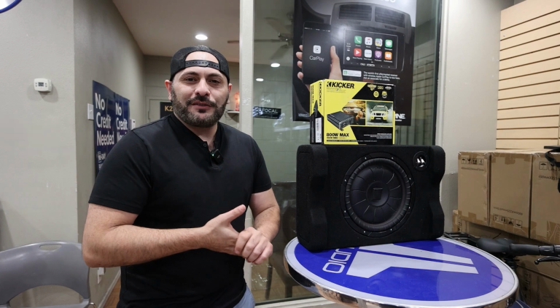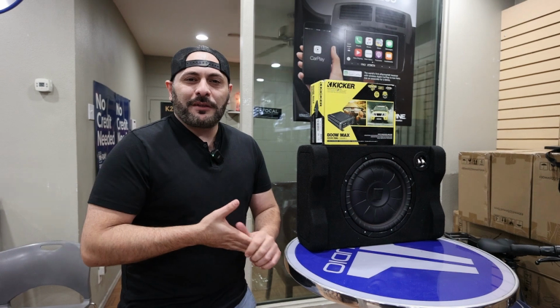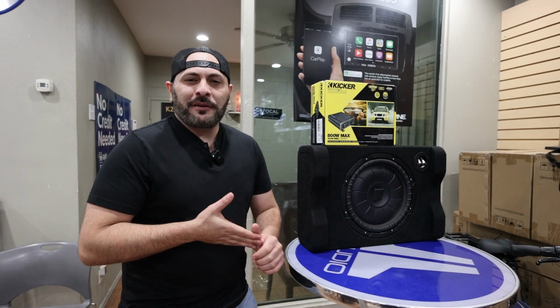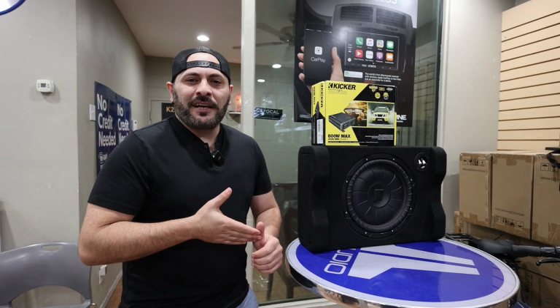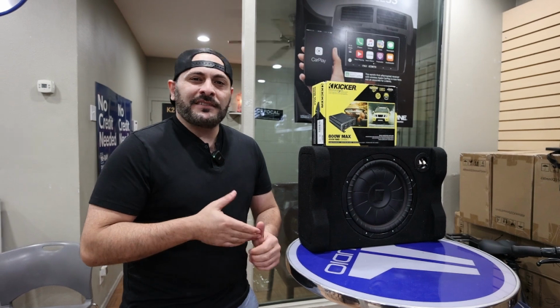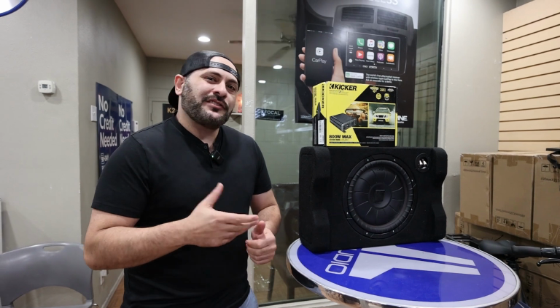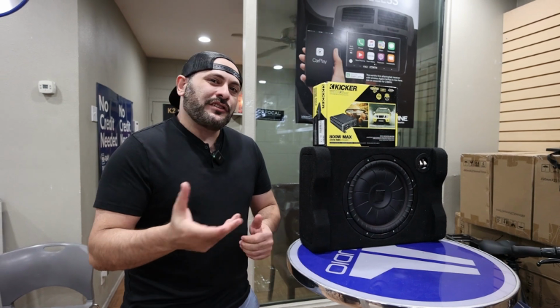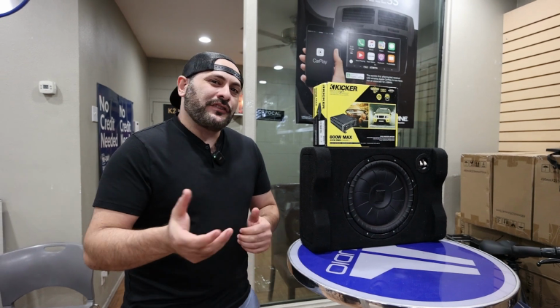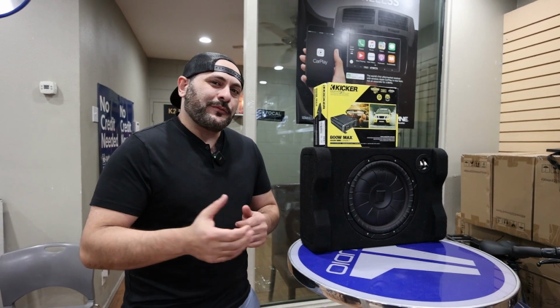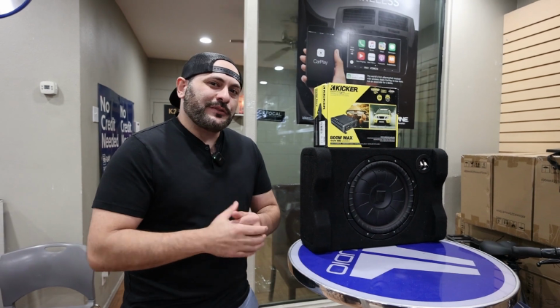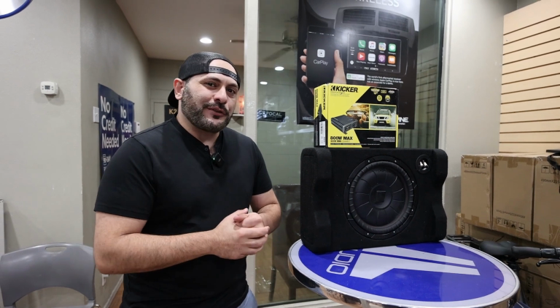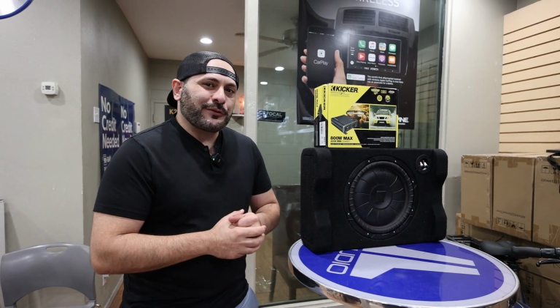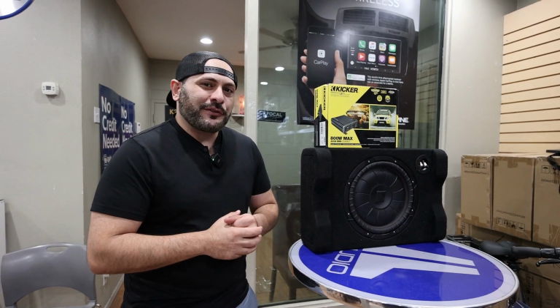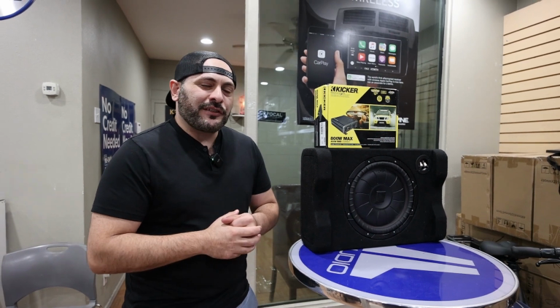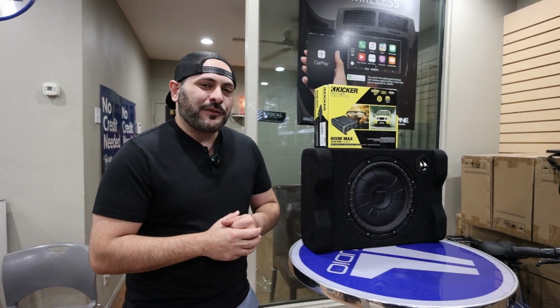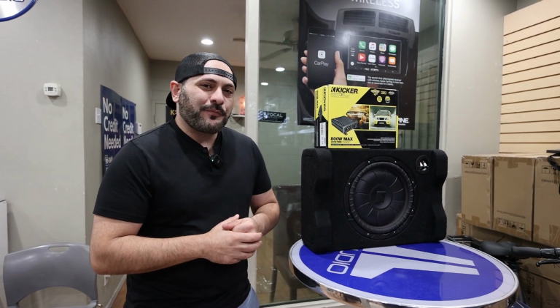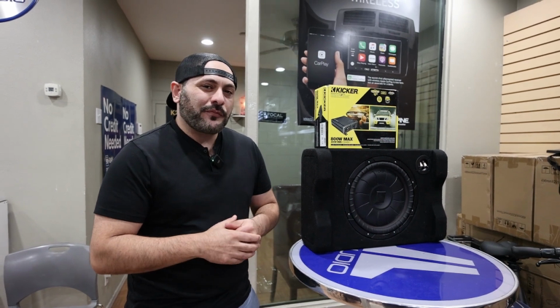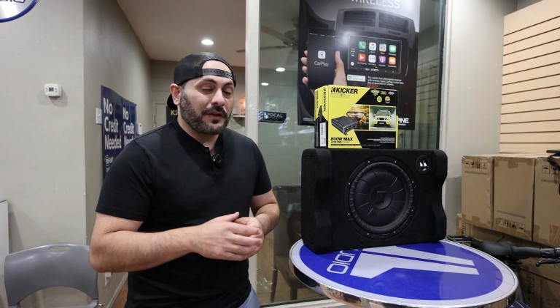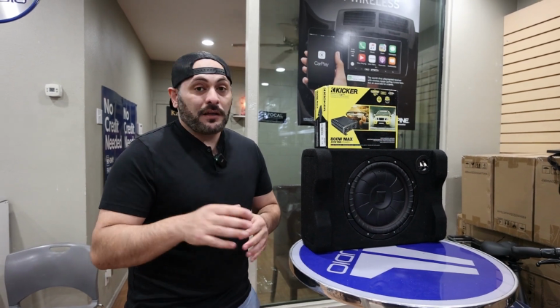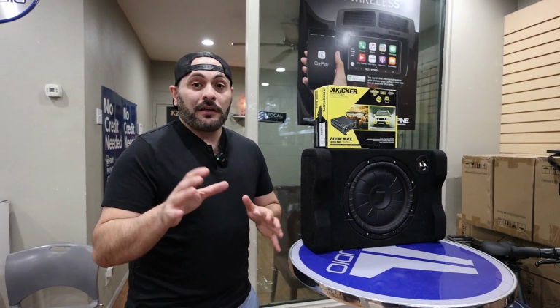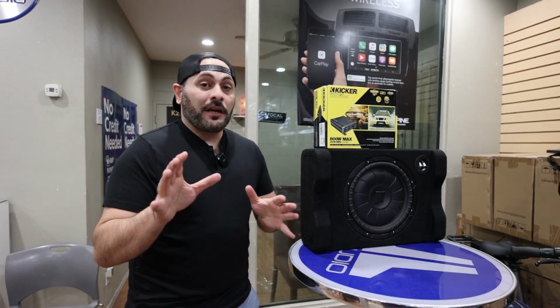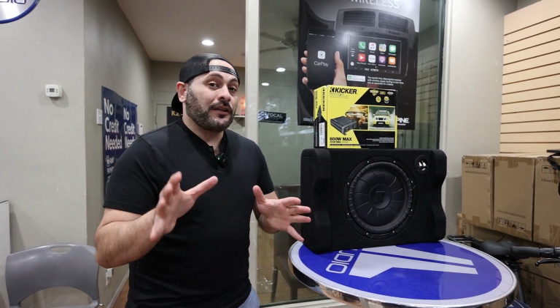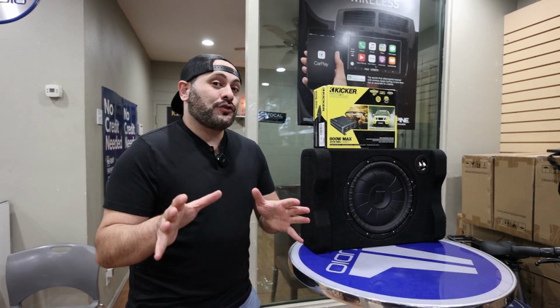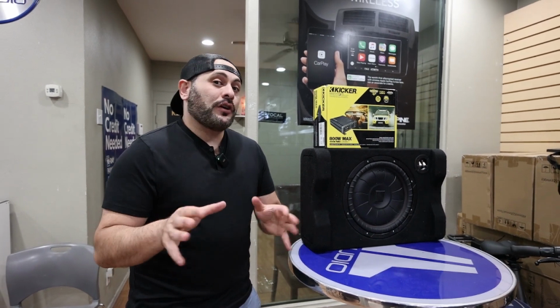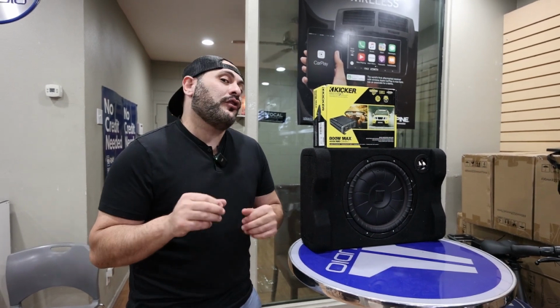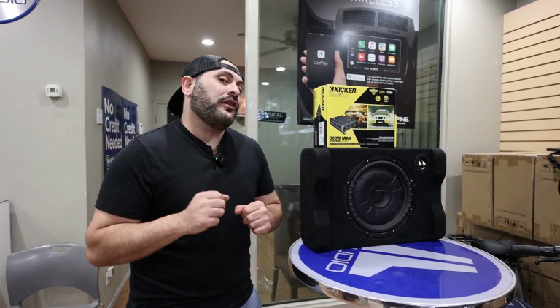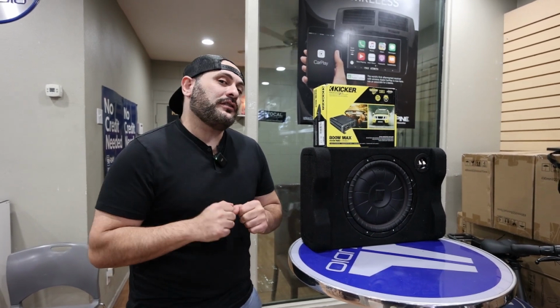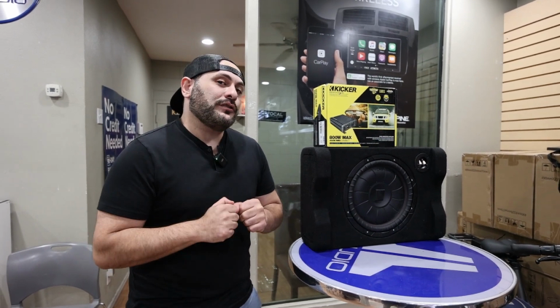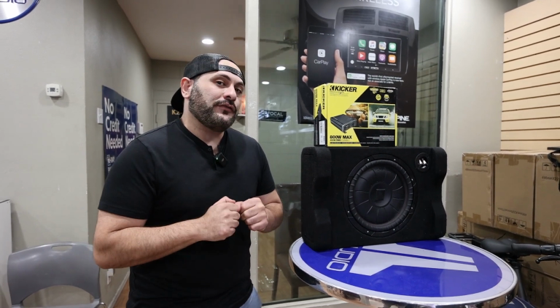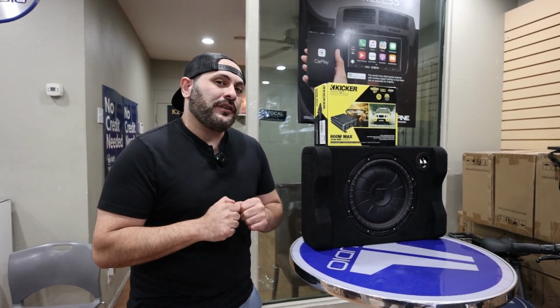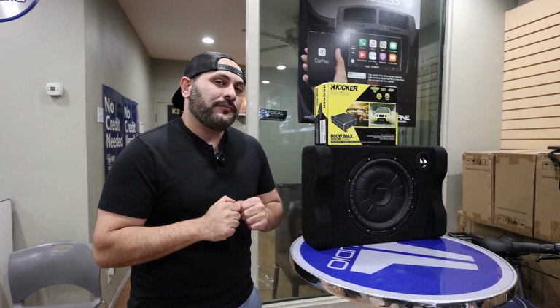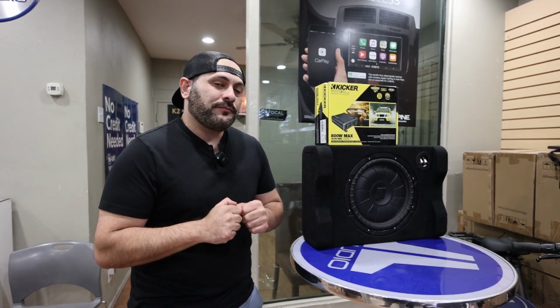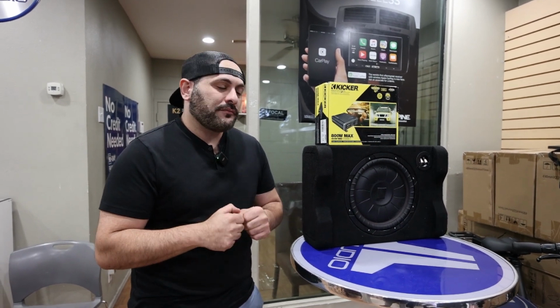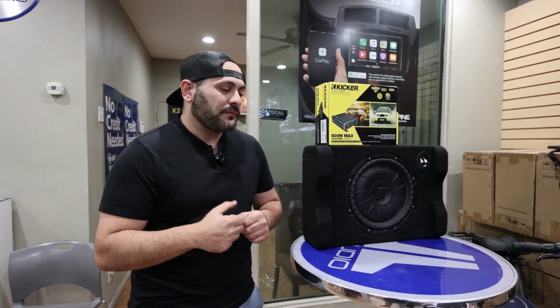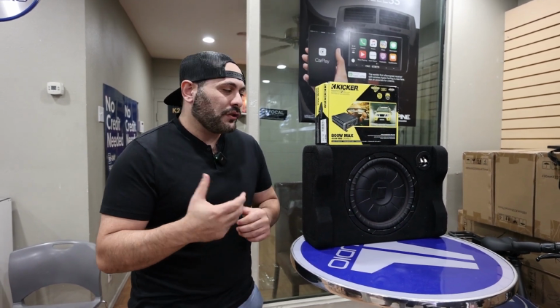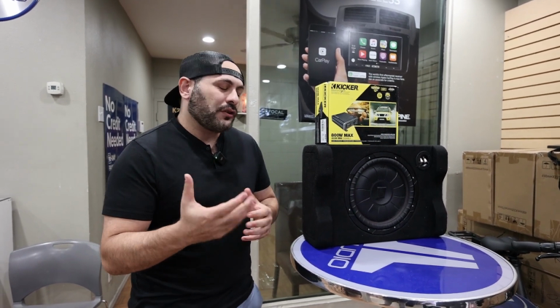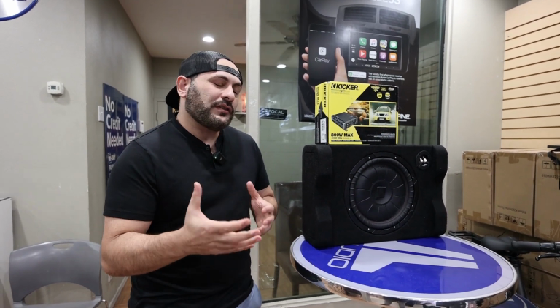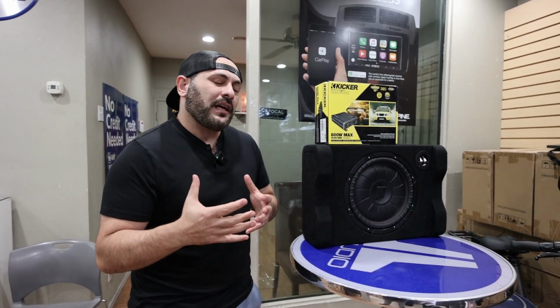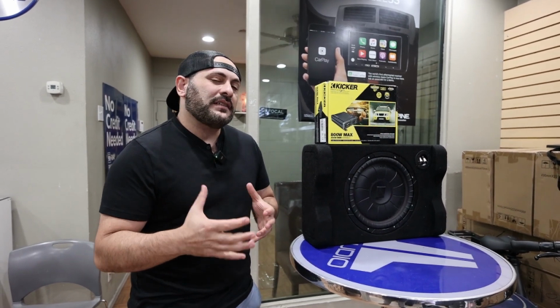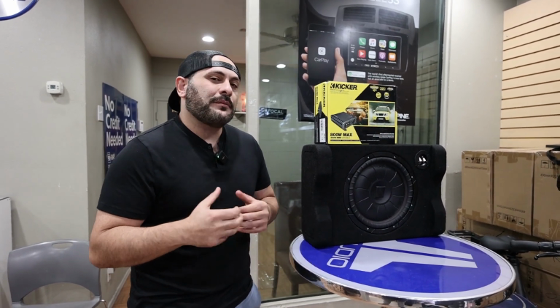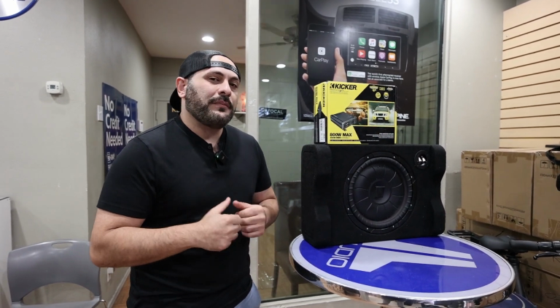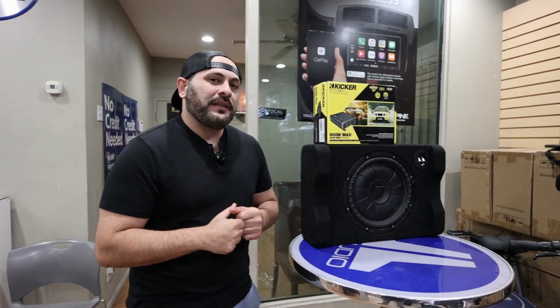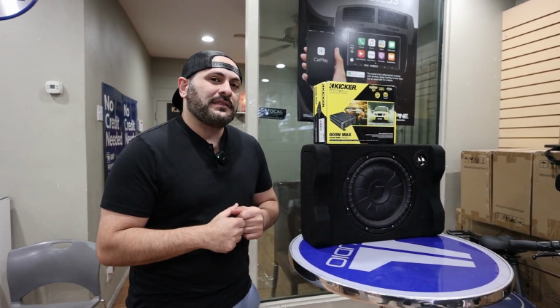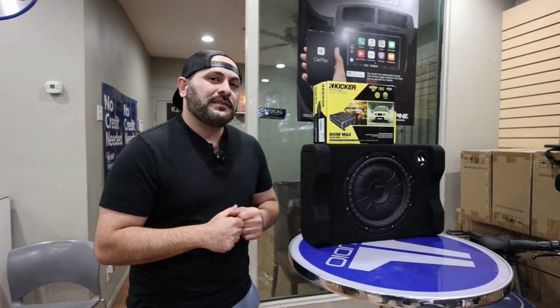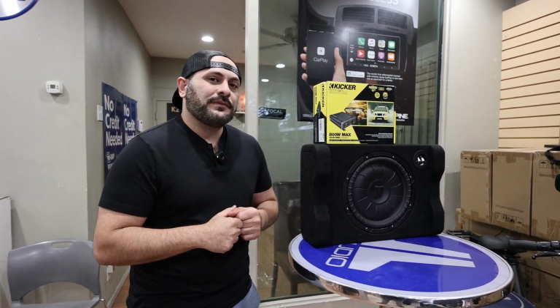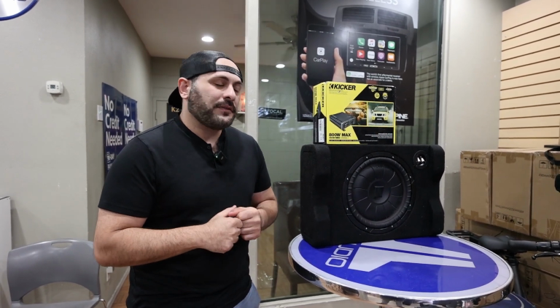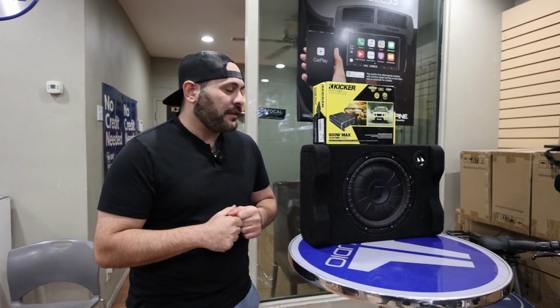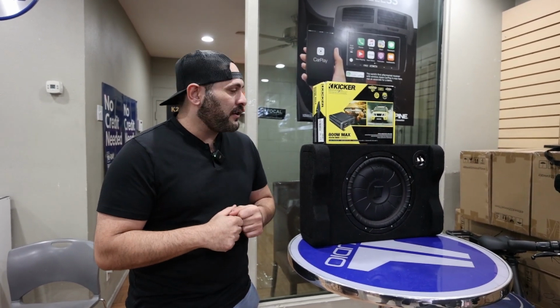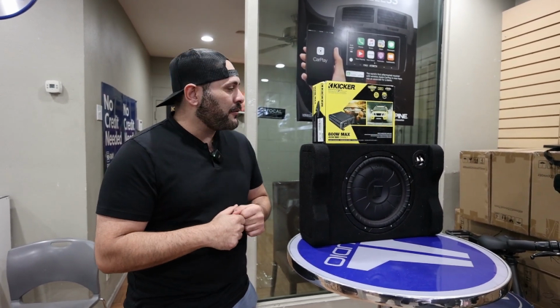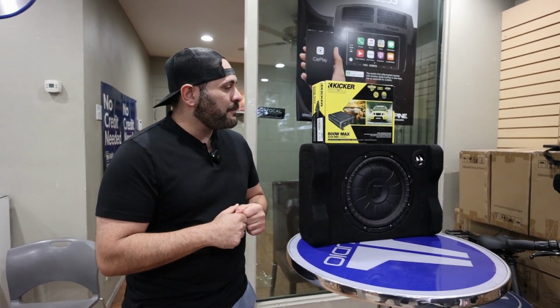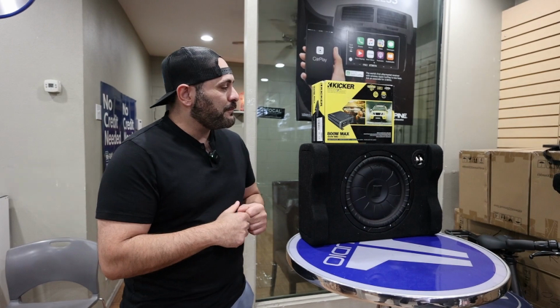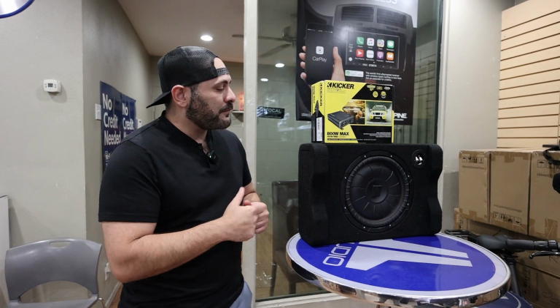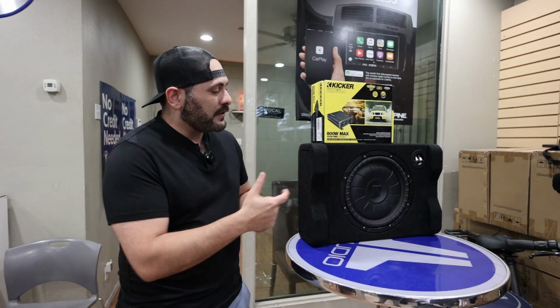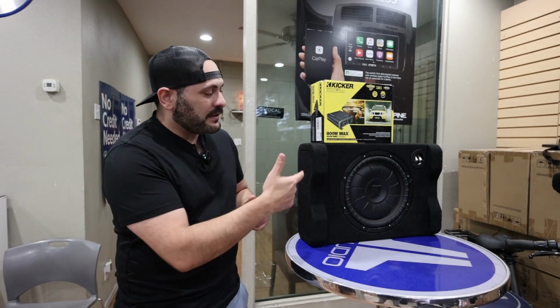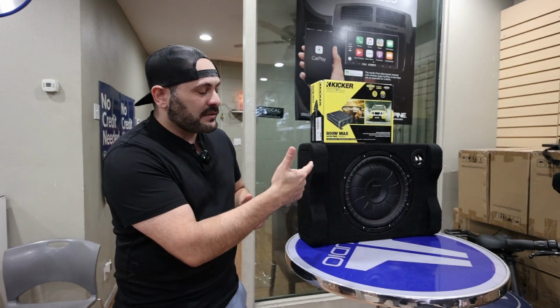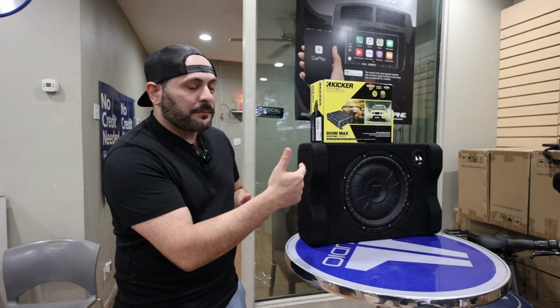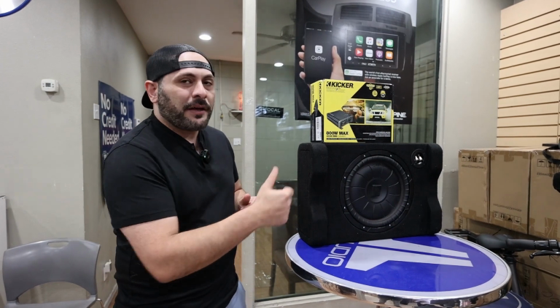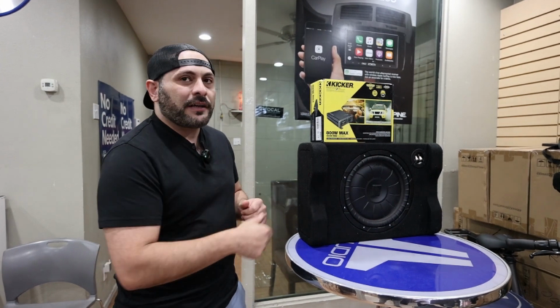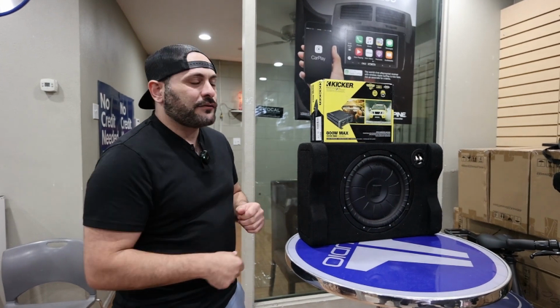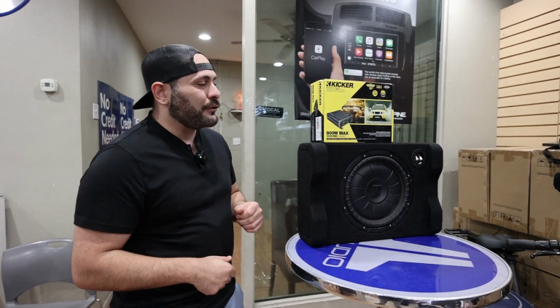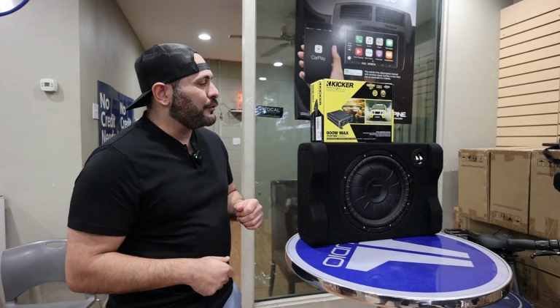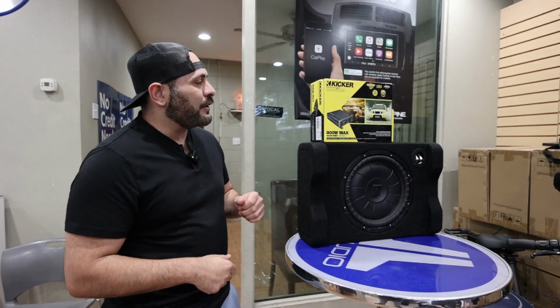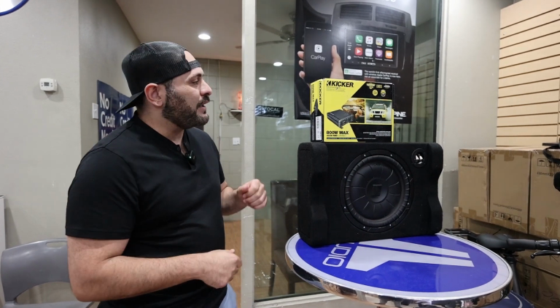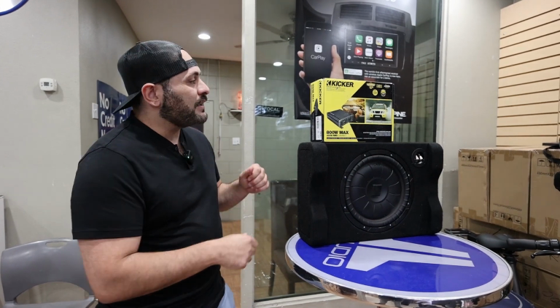What's up guys, JT from Sarazon here. Got a truck or an SUV, looking to add some bass in there? This is the package for you guys.